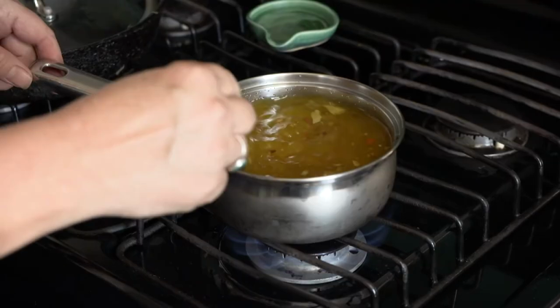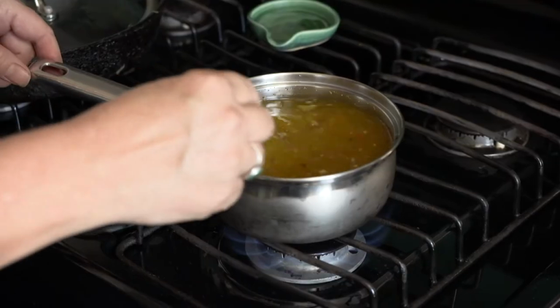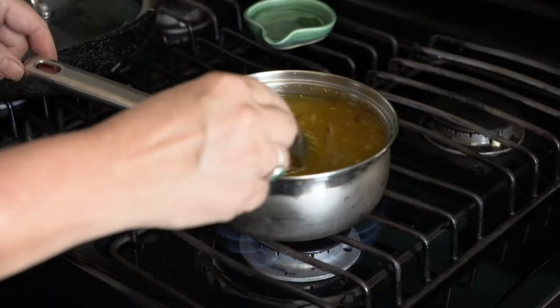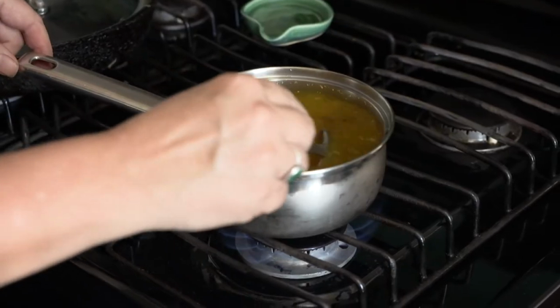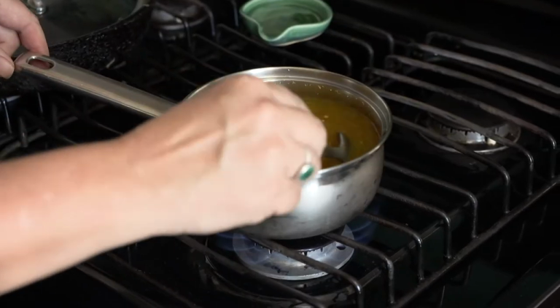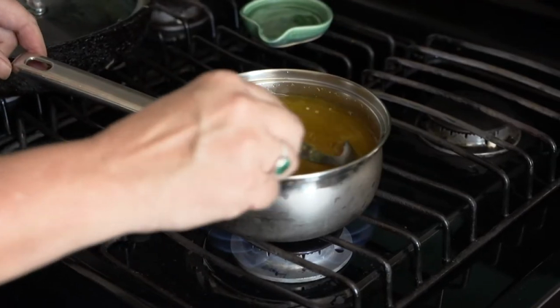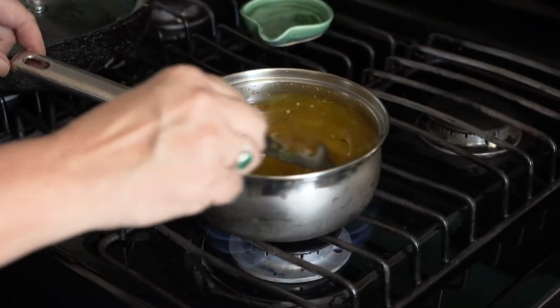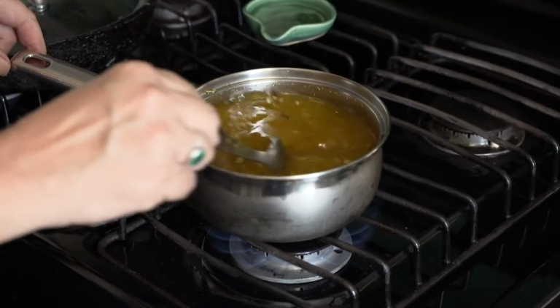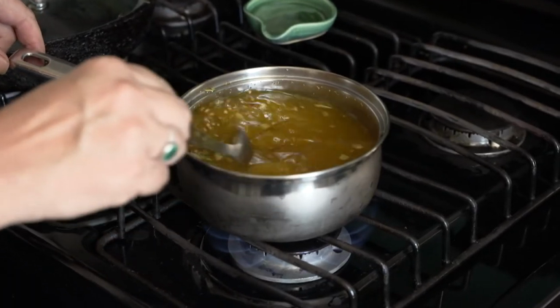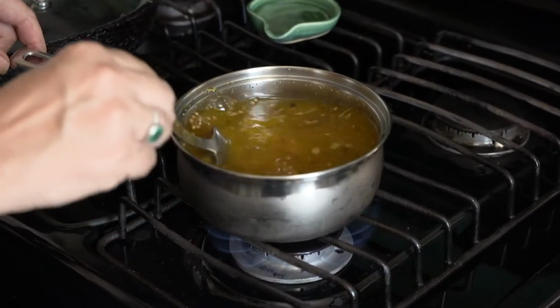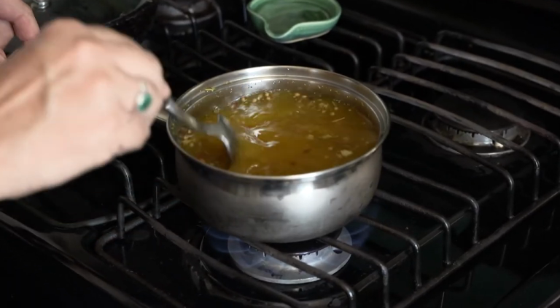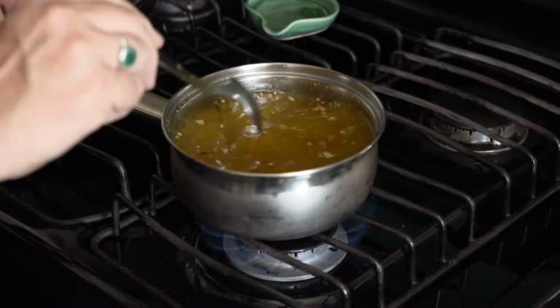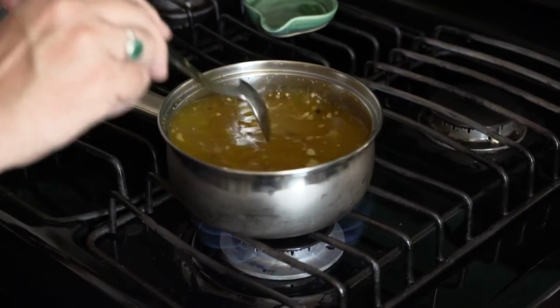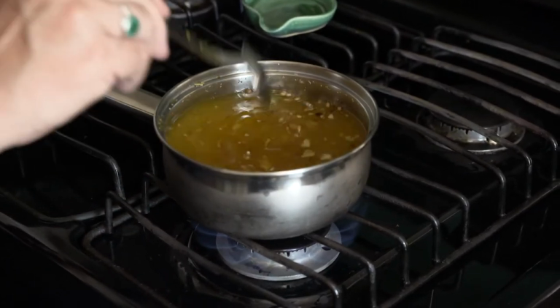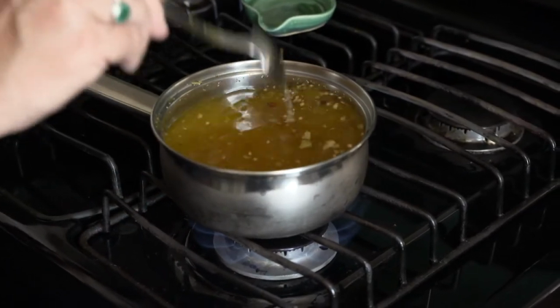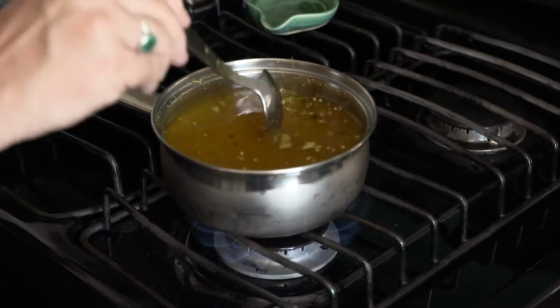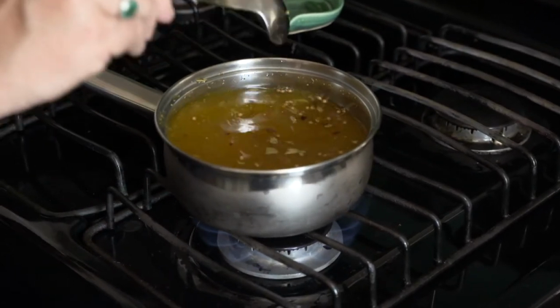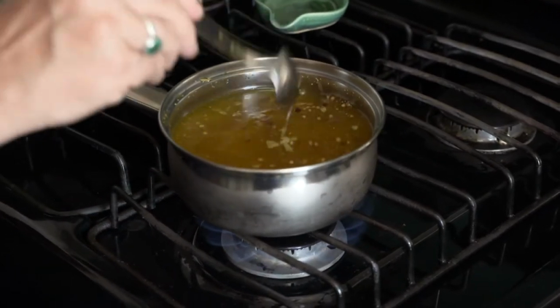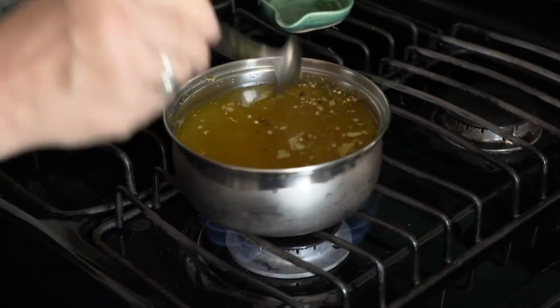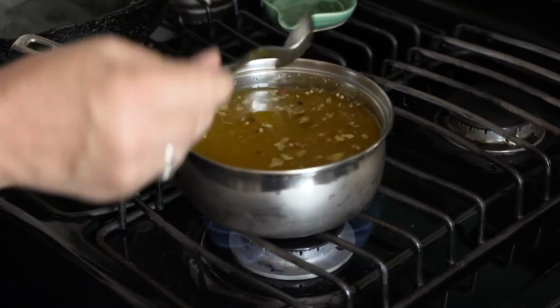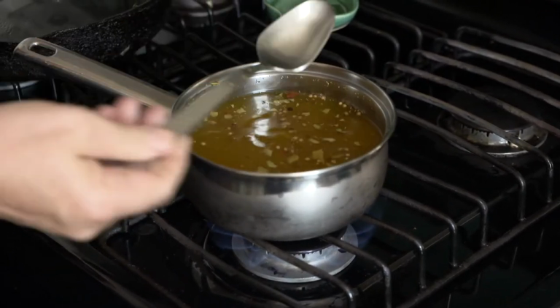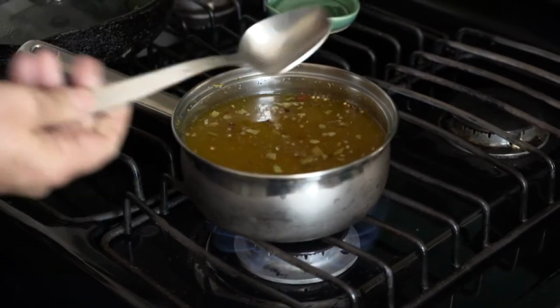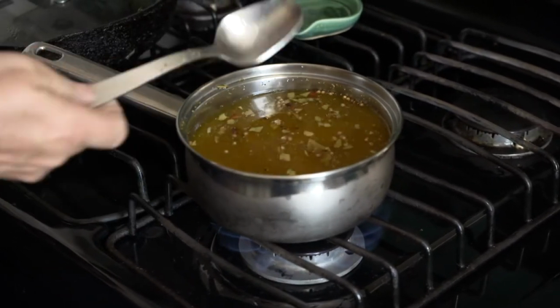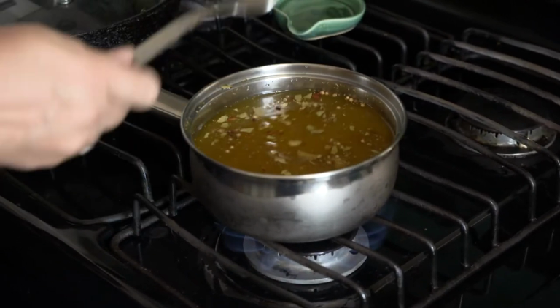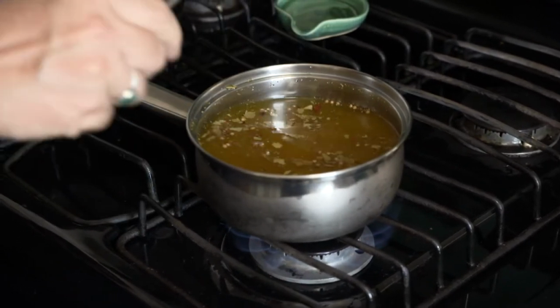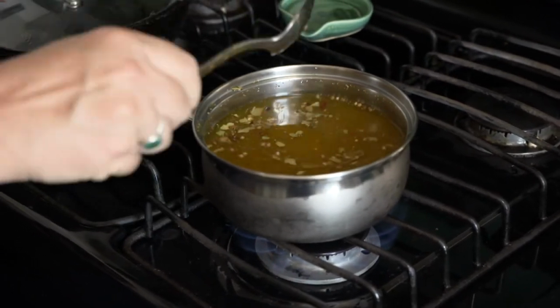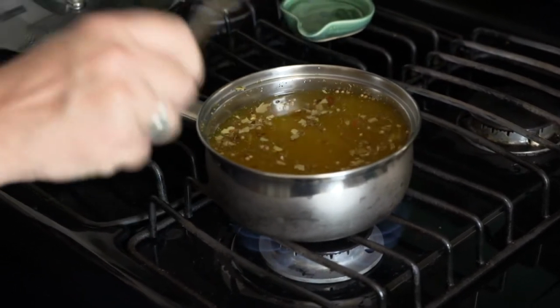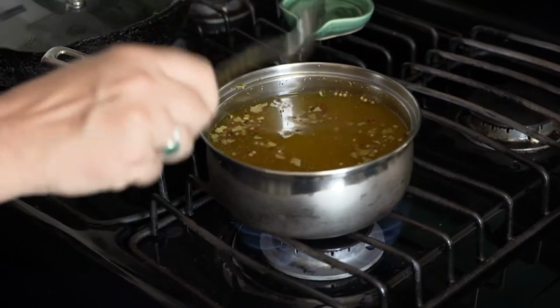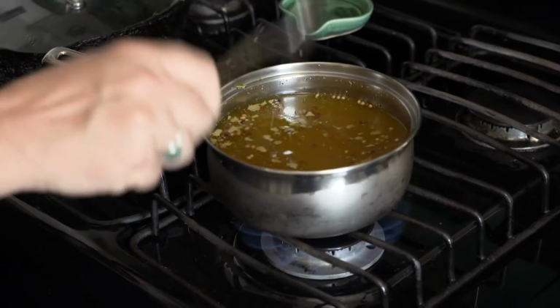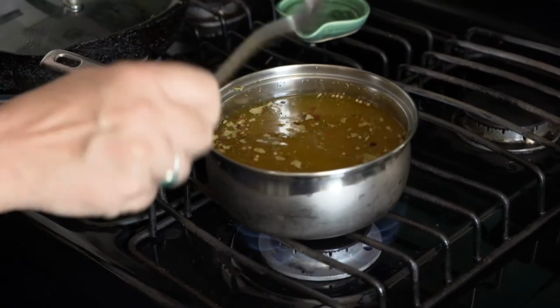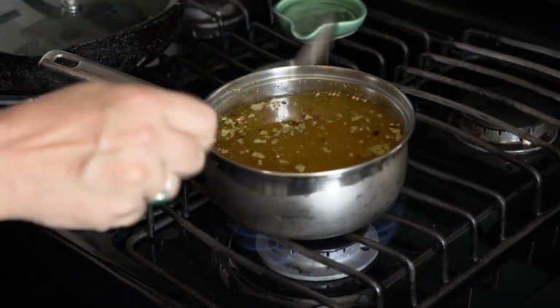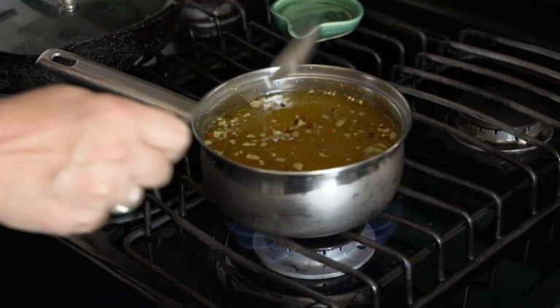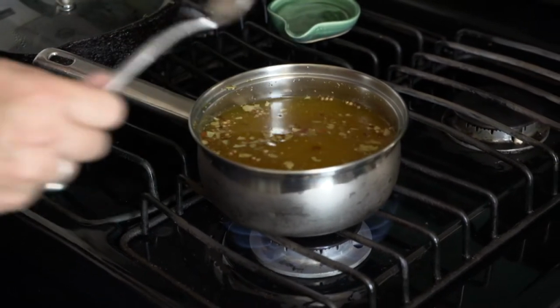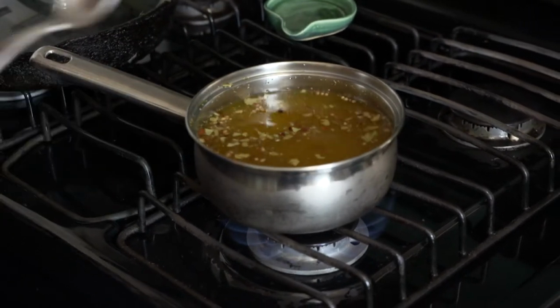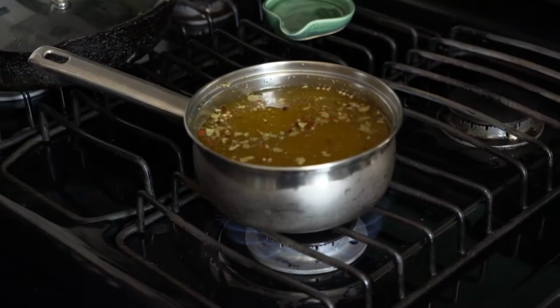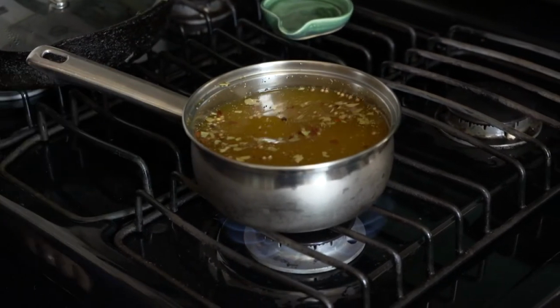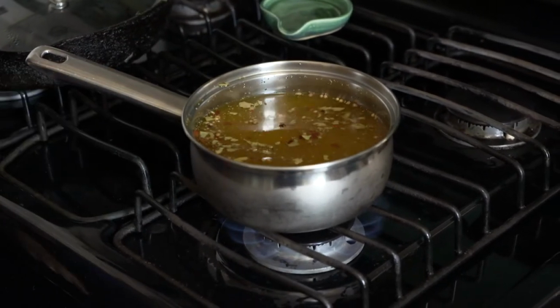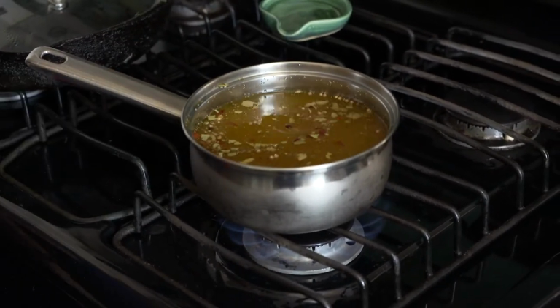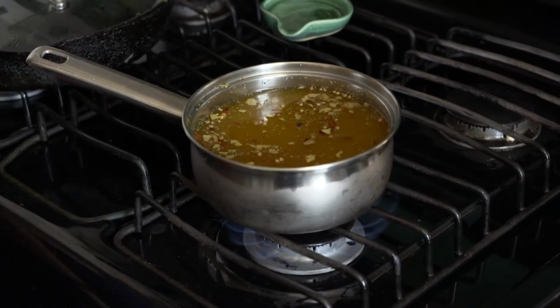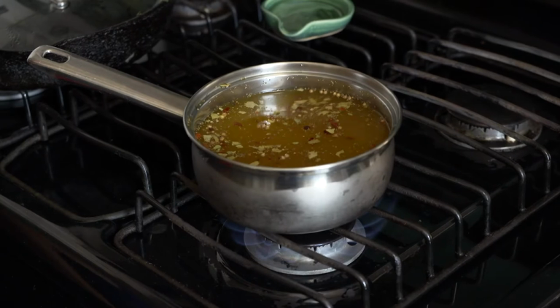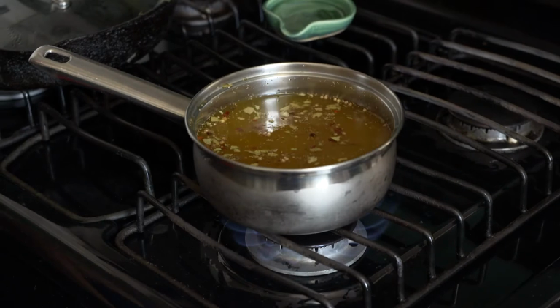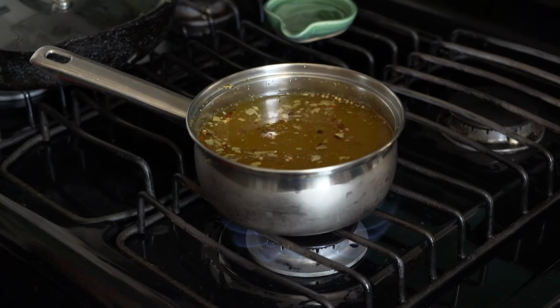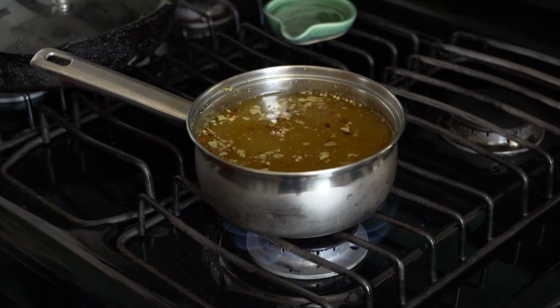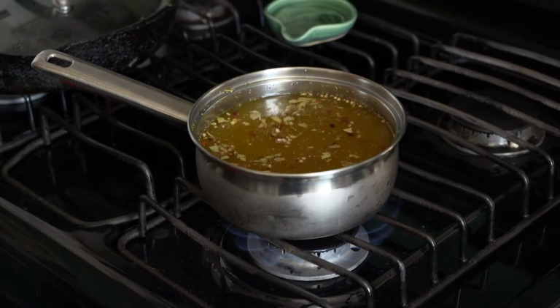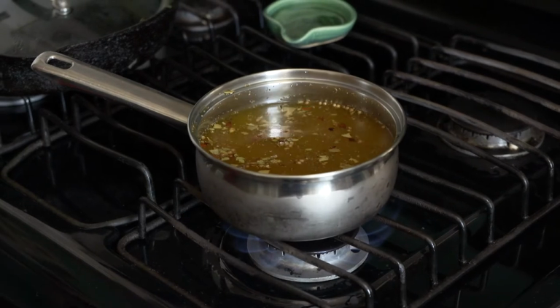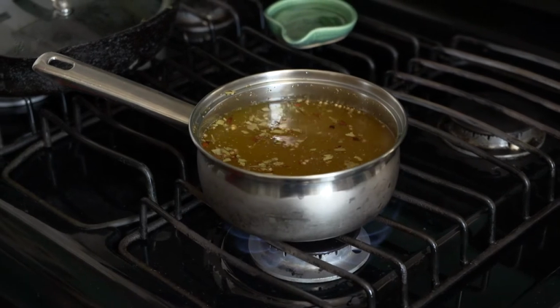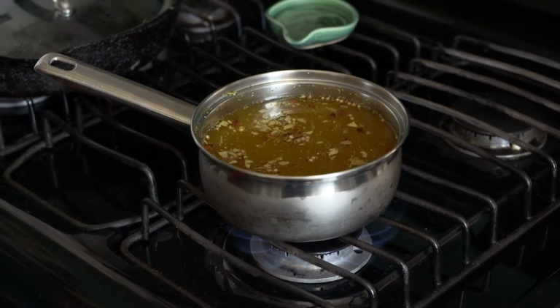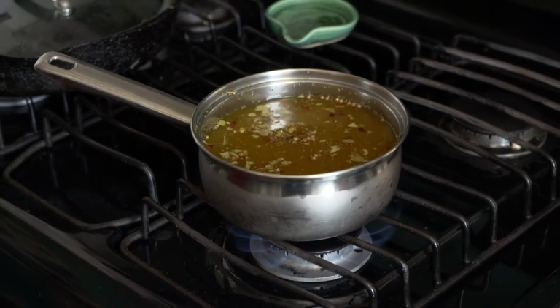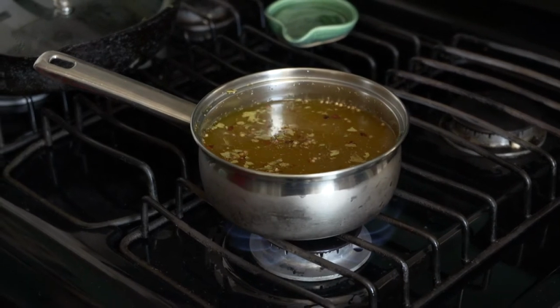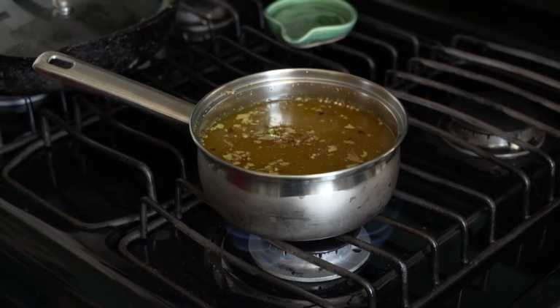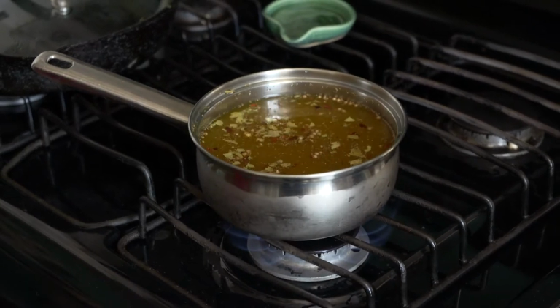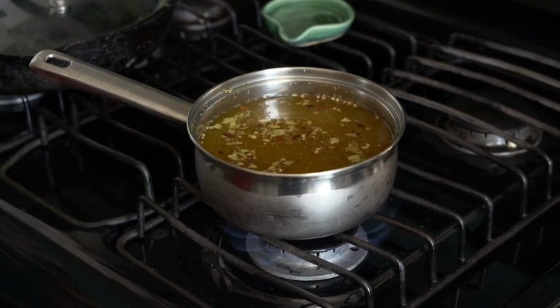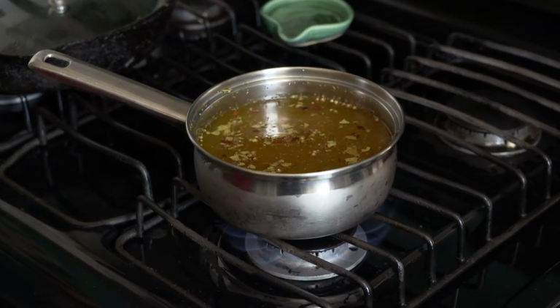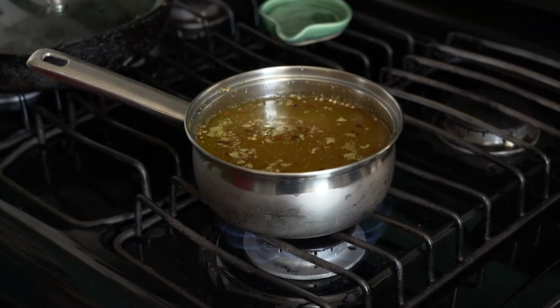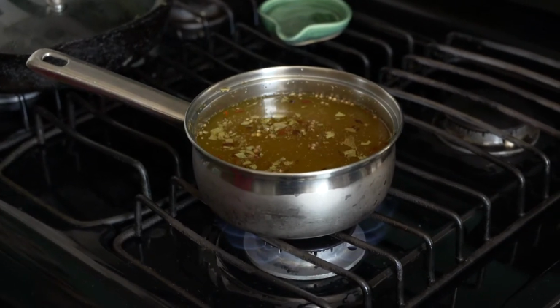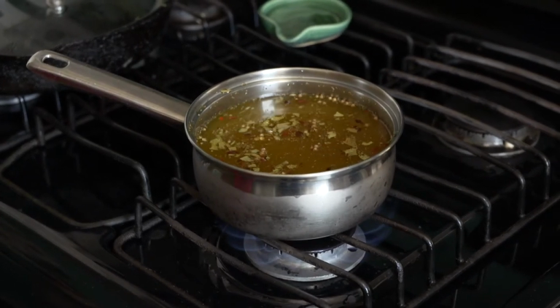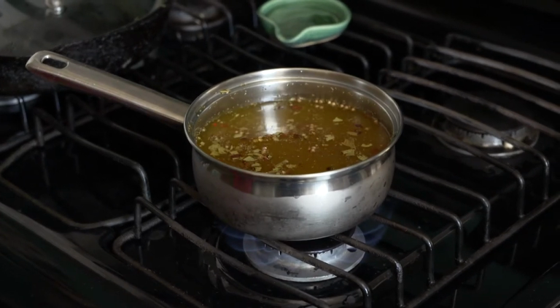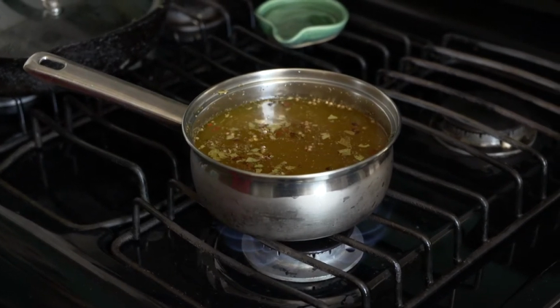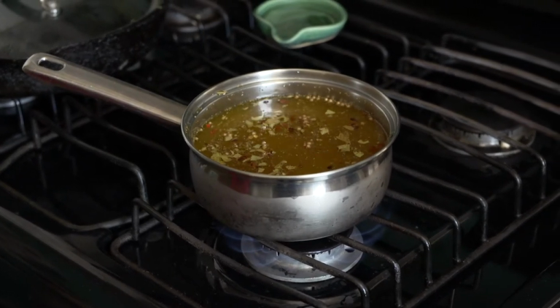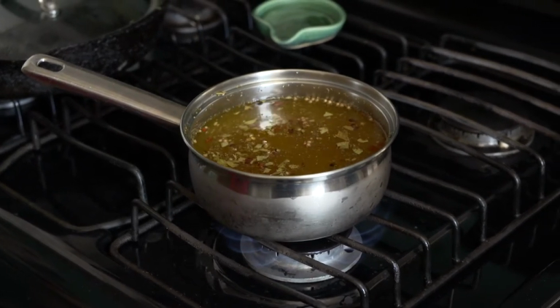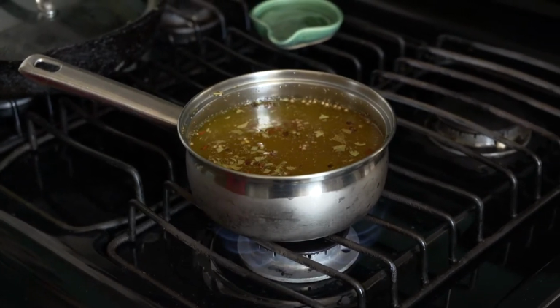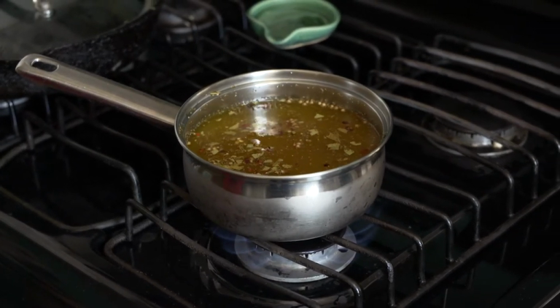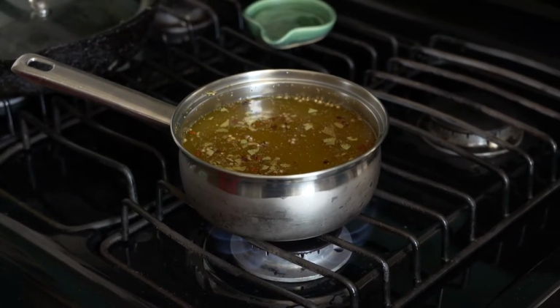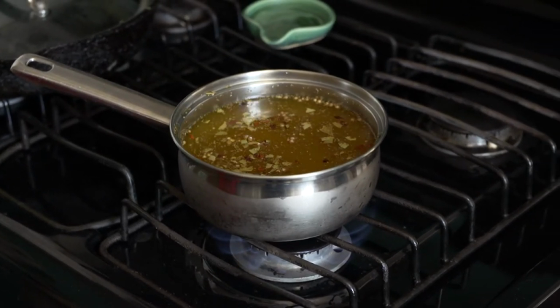You just want to dissolve the sugar and the salt. Once it comes to a boil, we'll boil it for about four minutes and we'll be ready.